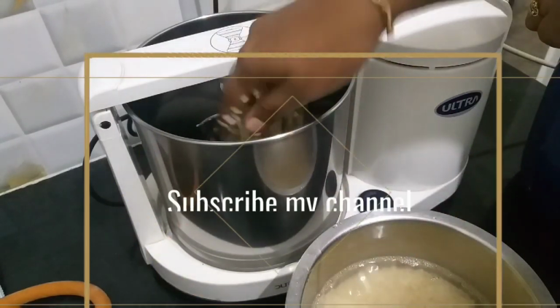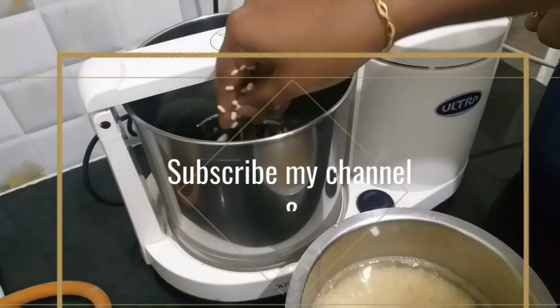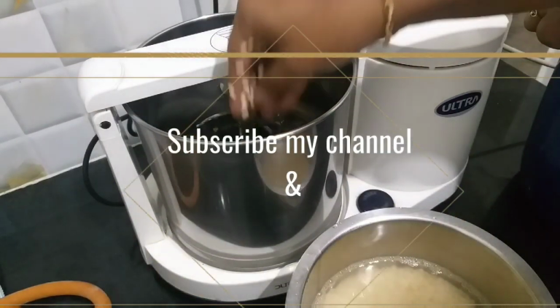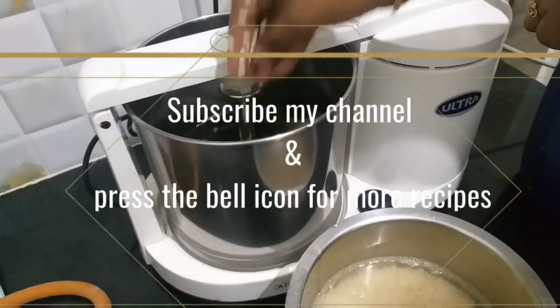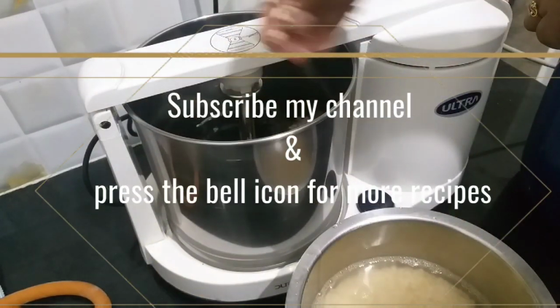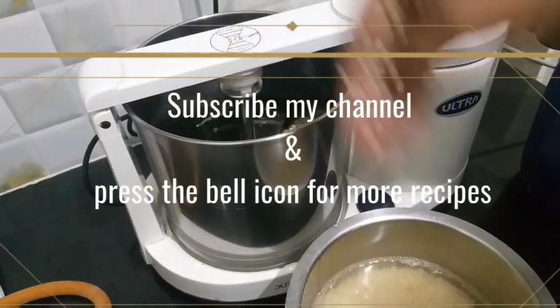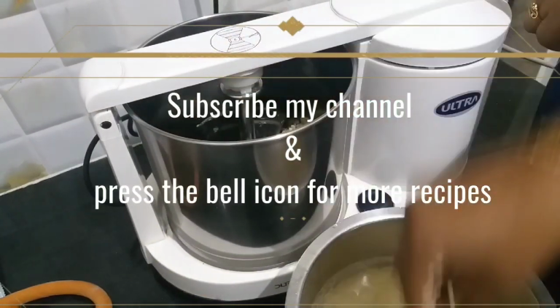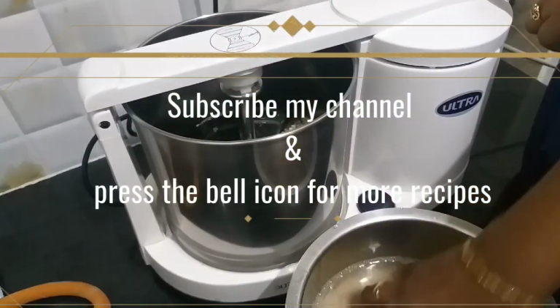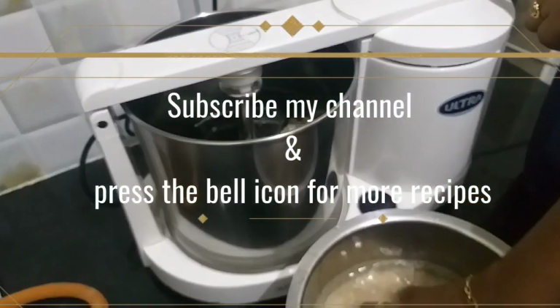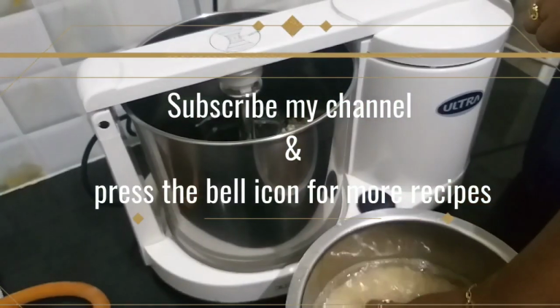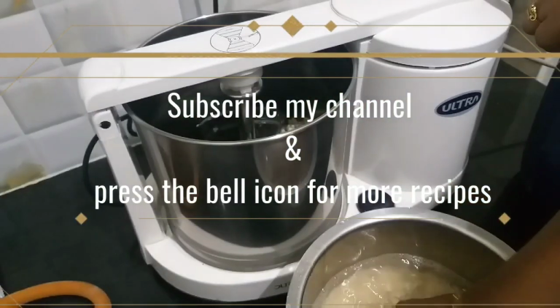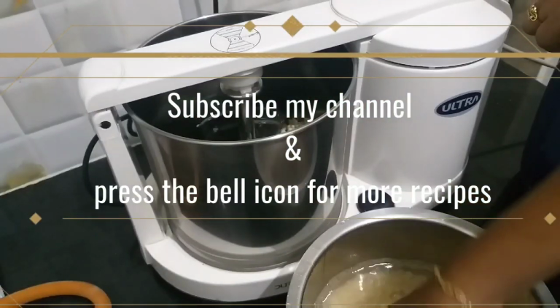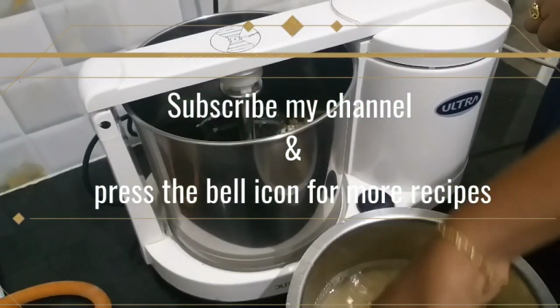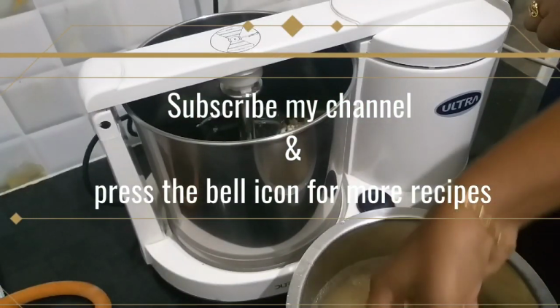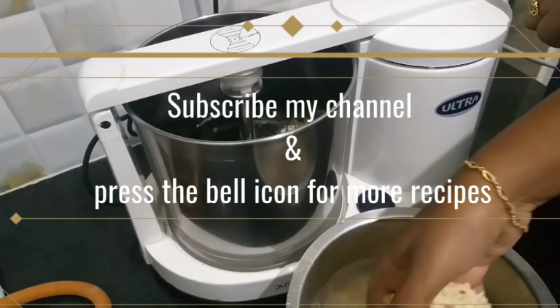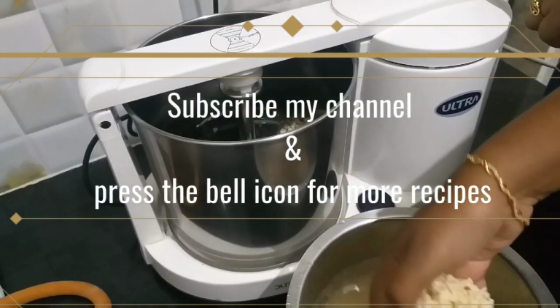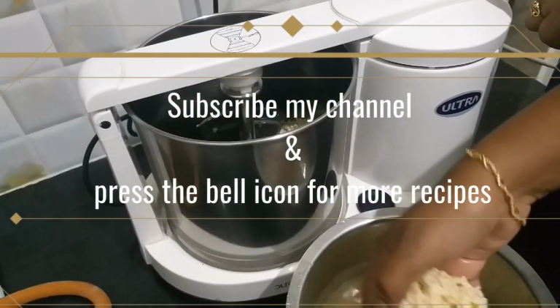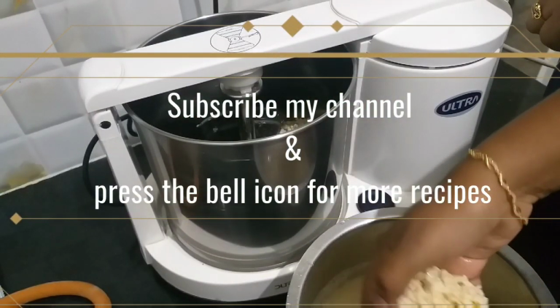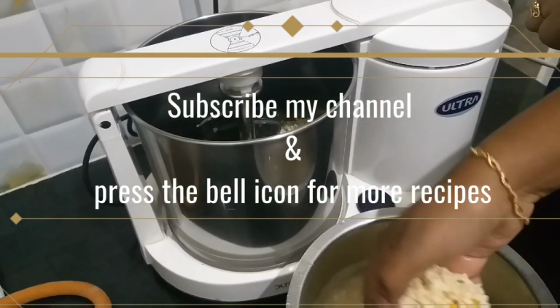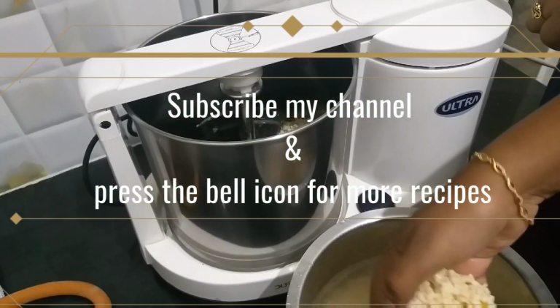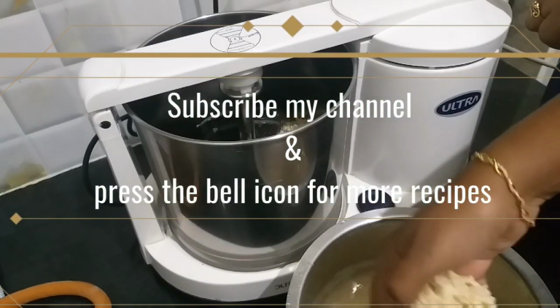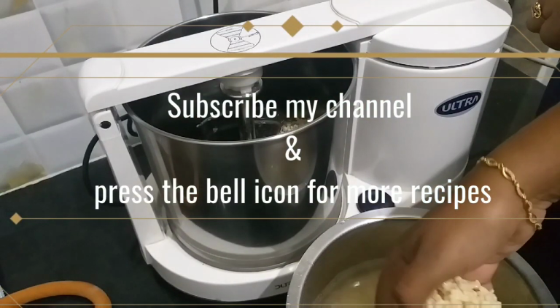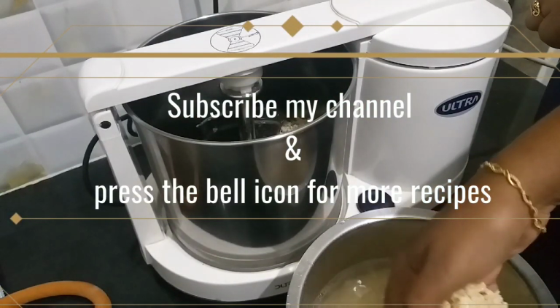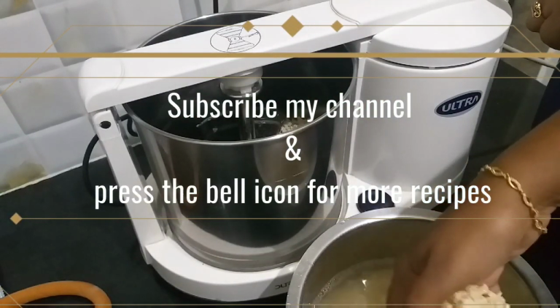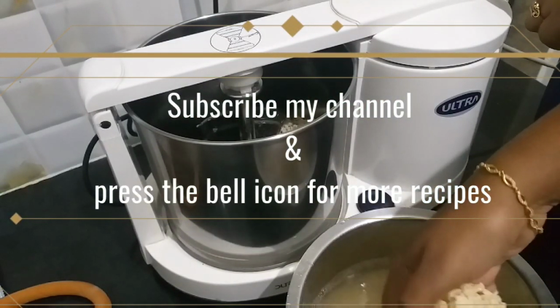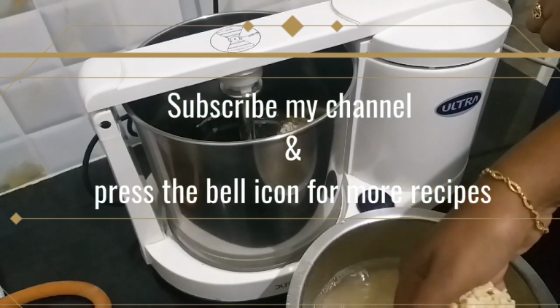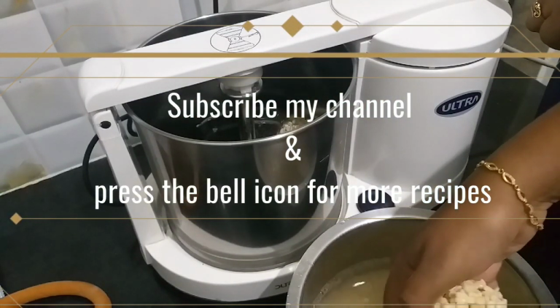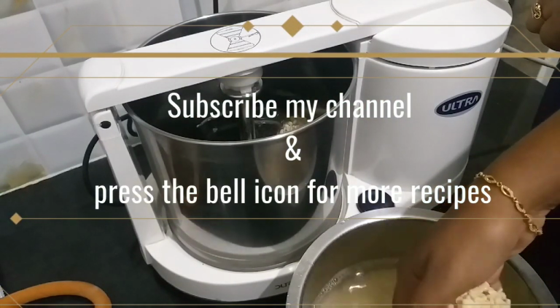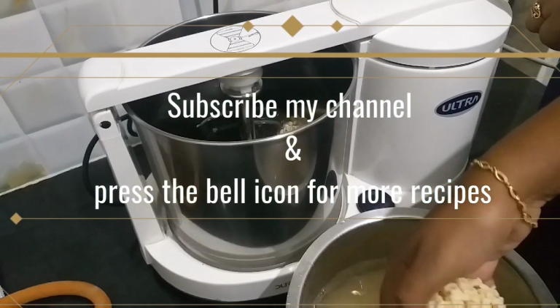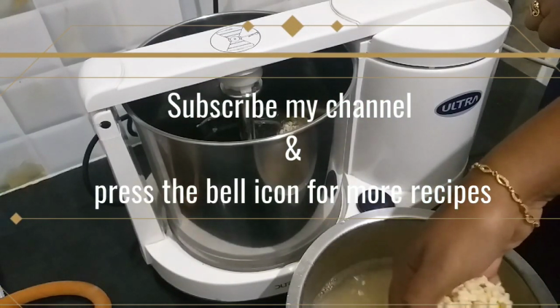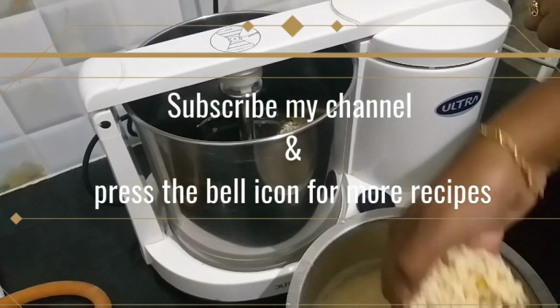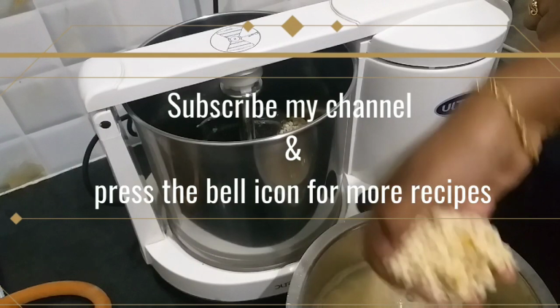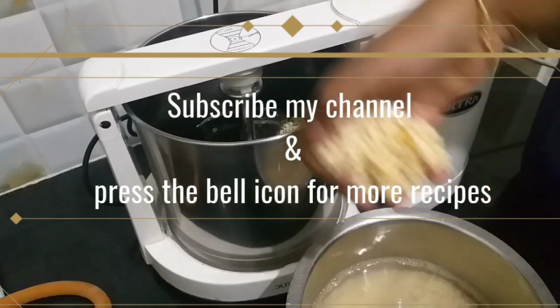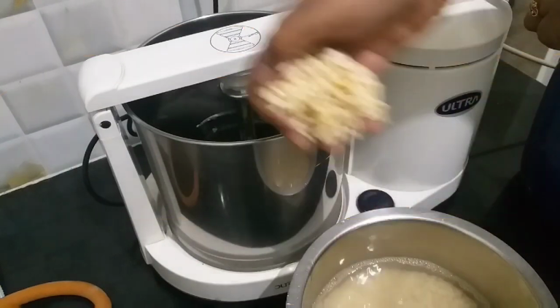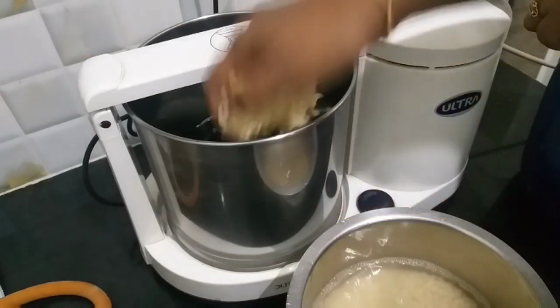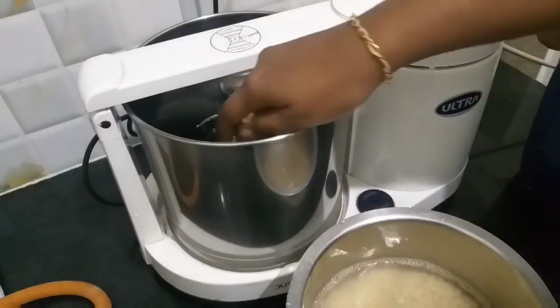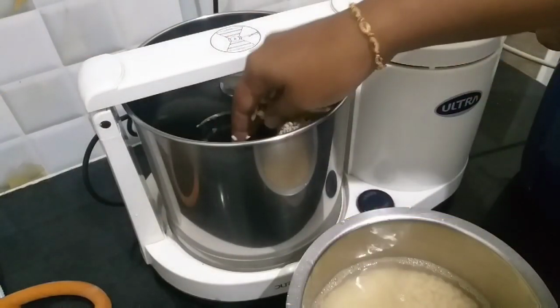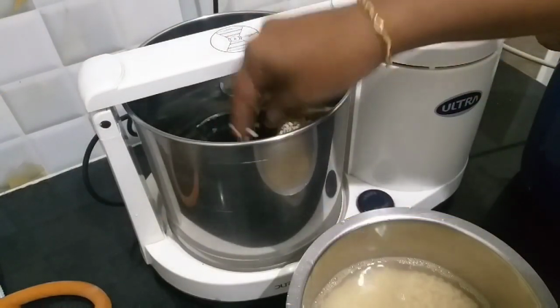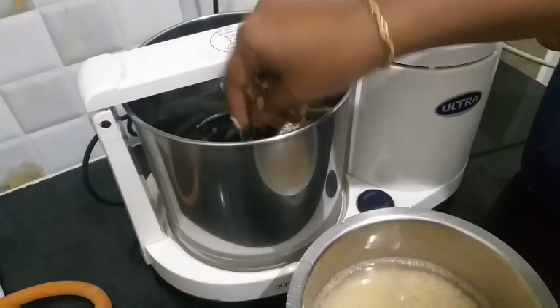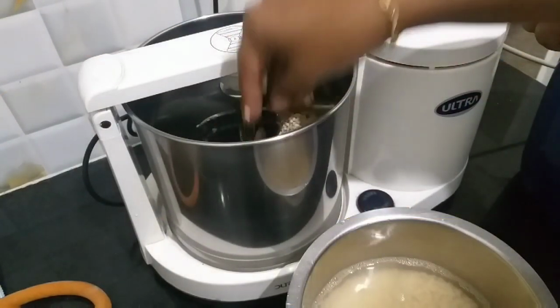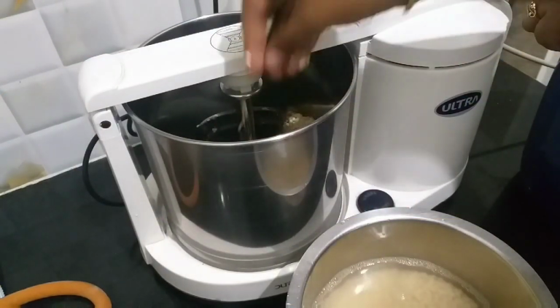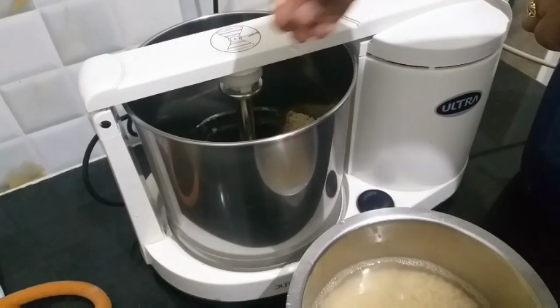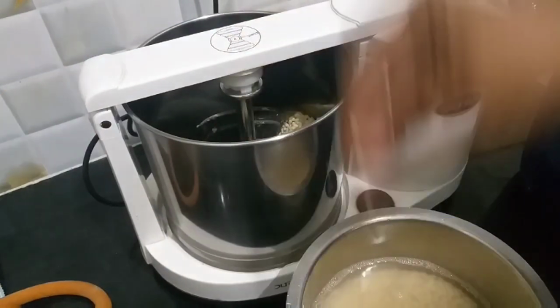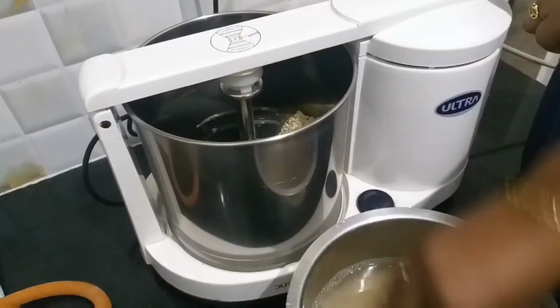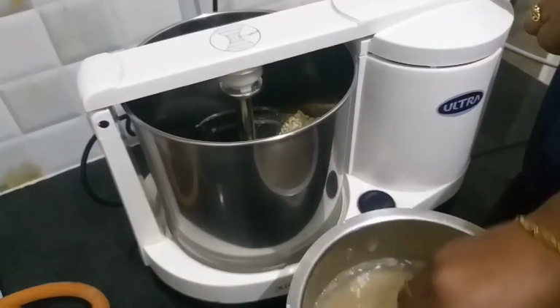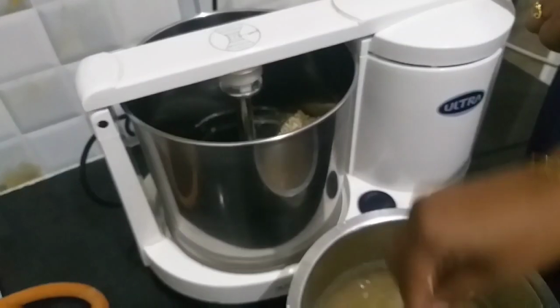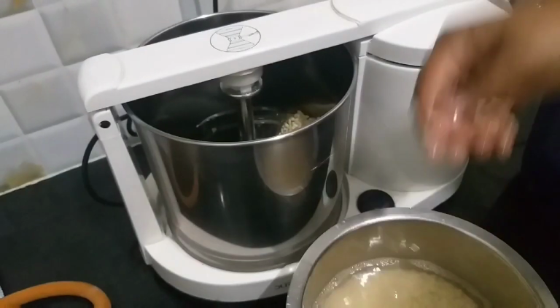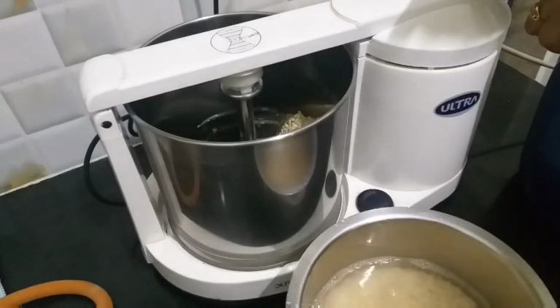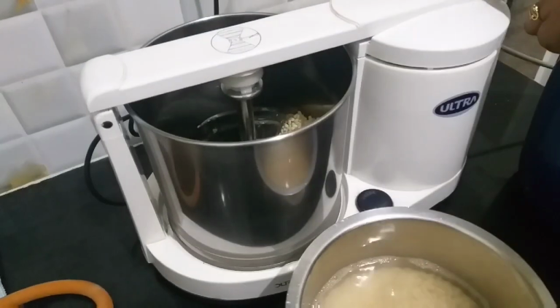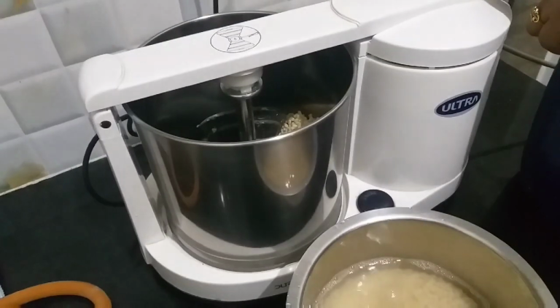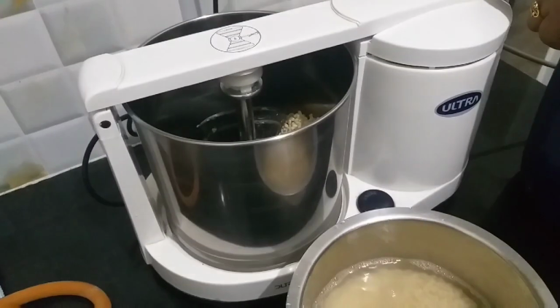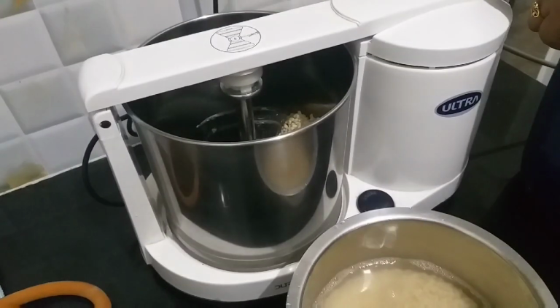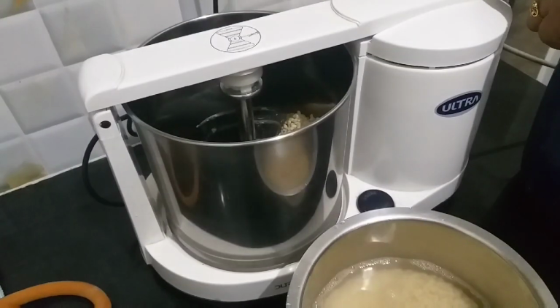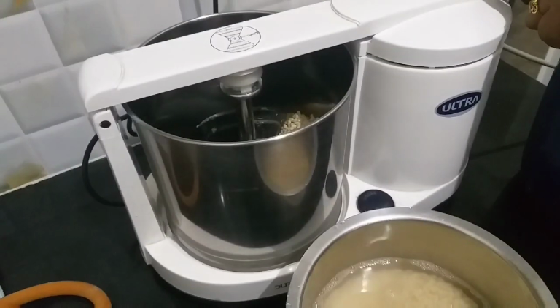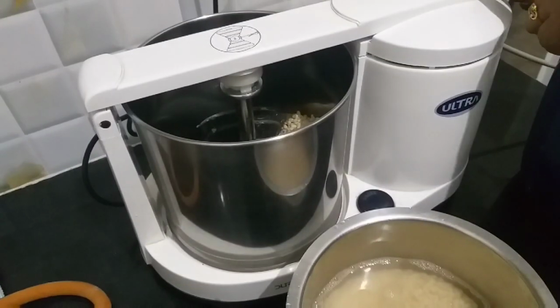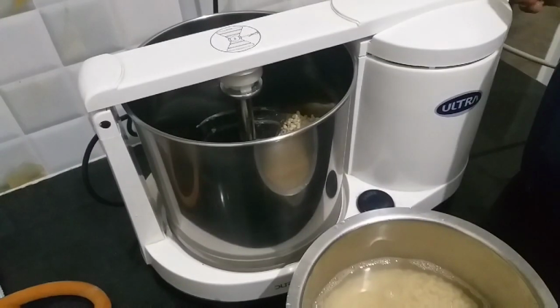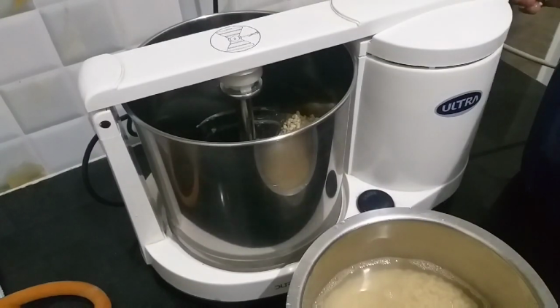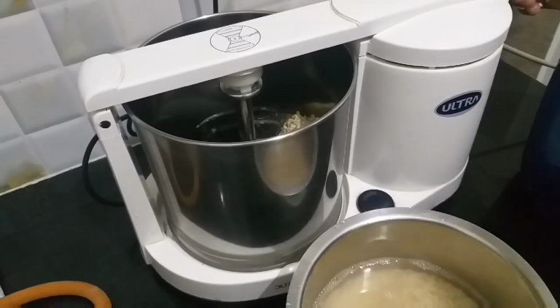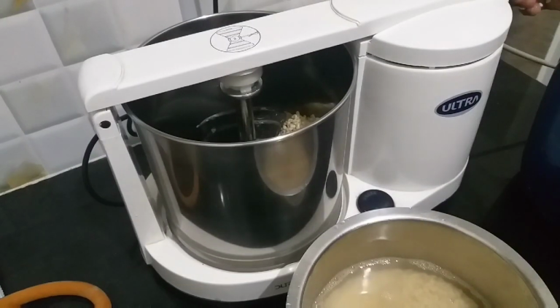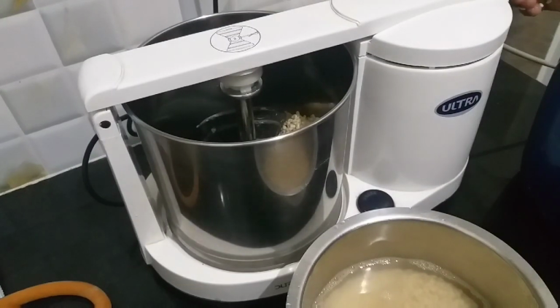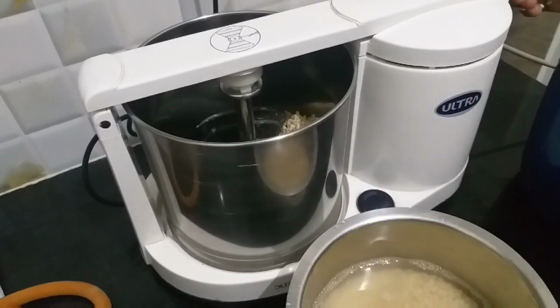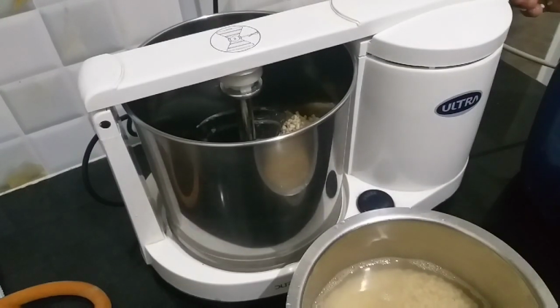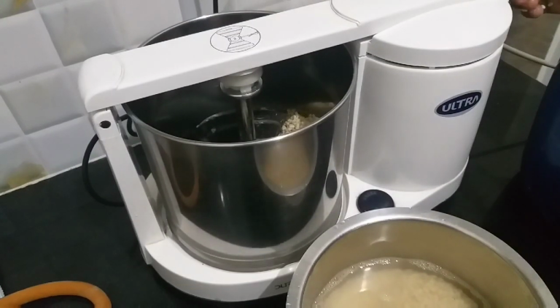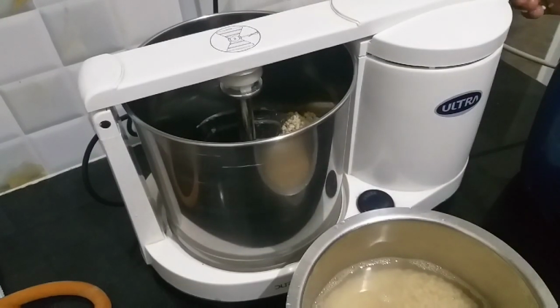If you are watching my channel, please subscribe and press the bell icon to get our recipe updates.